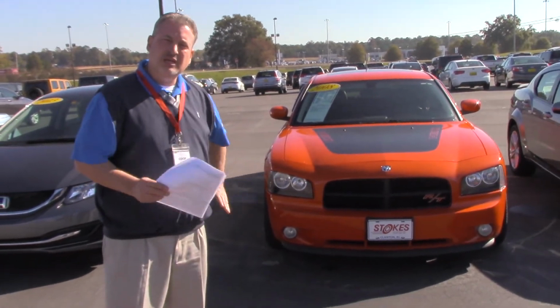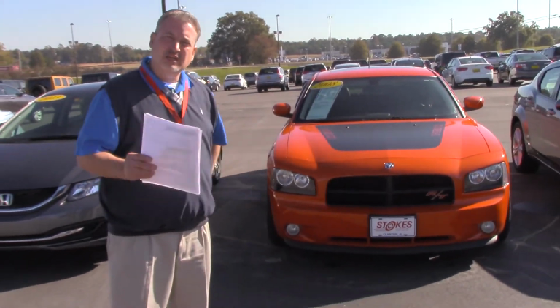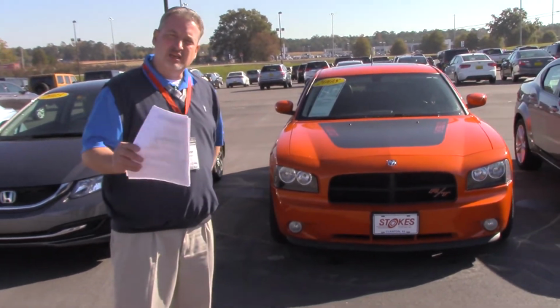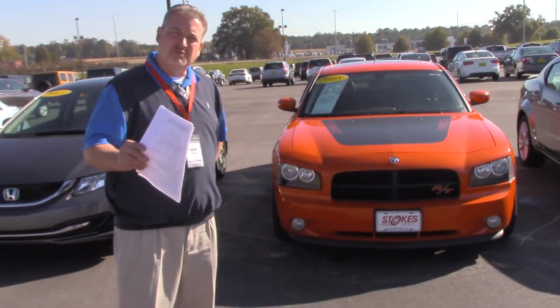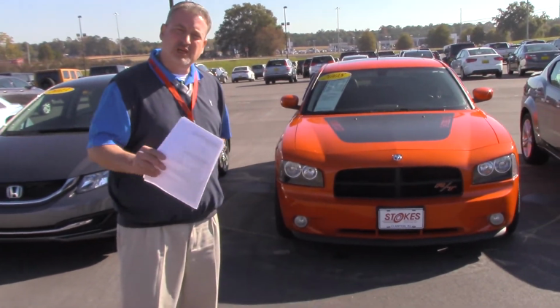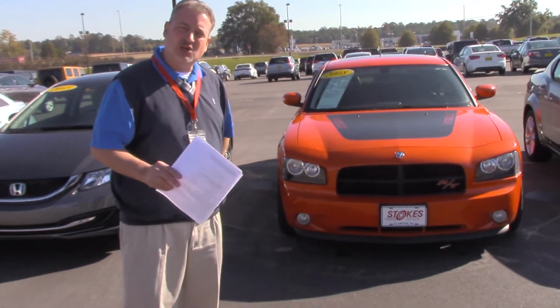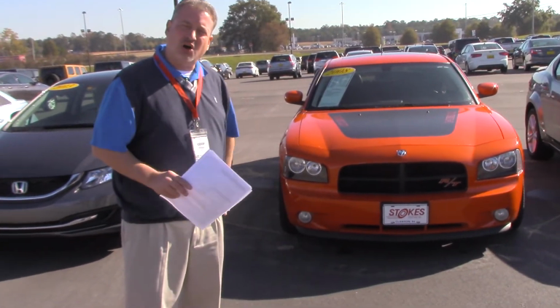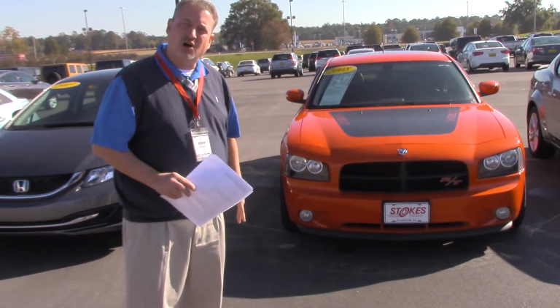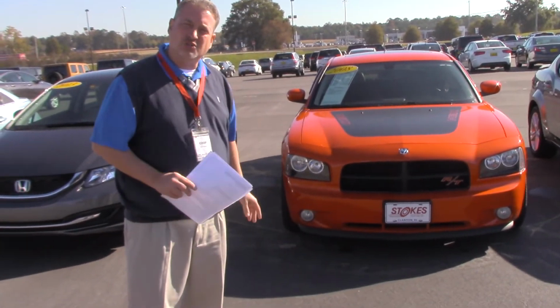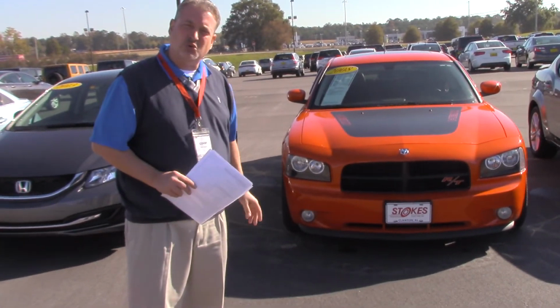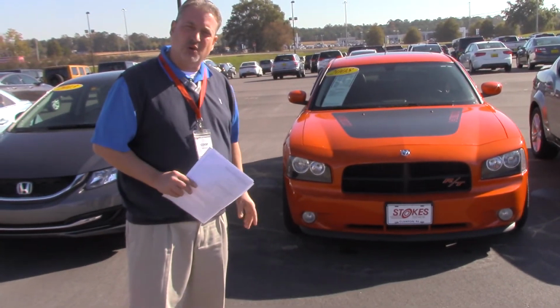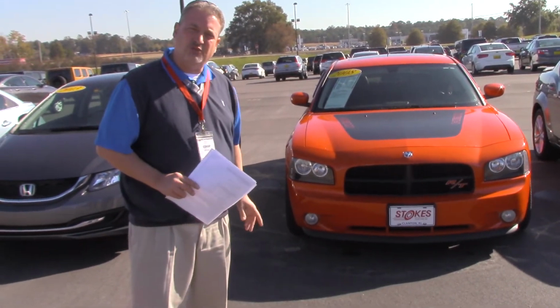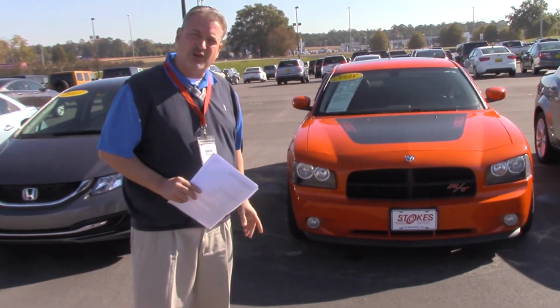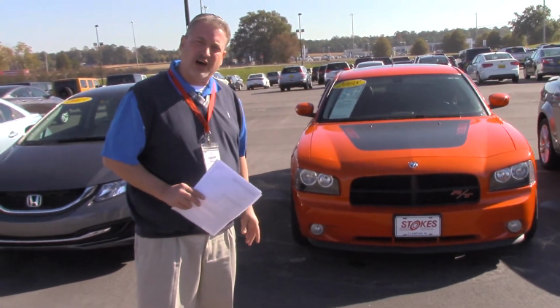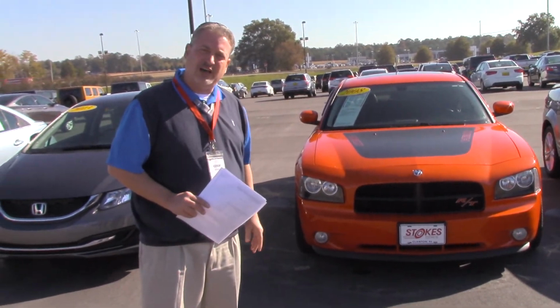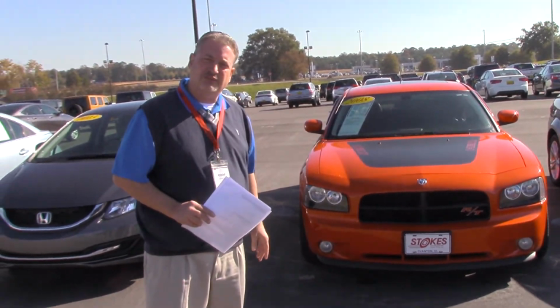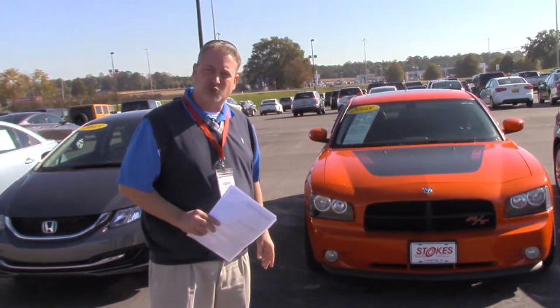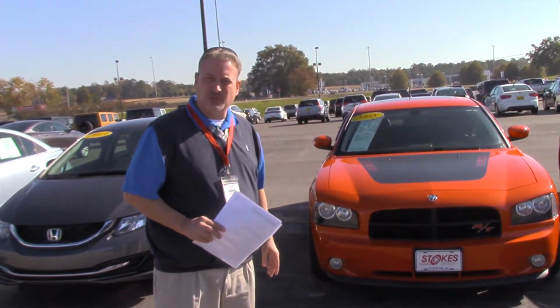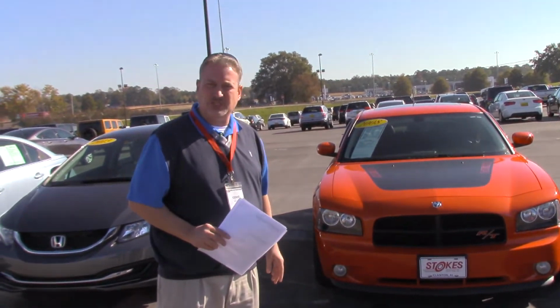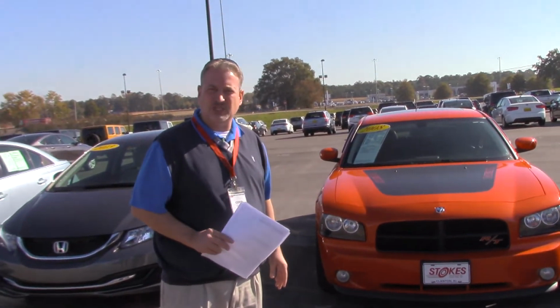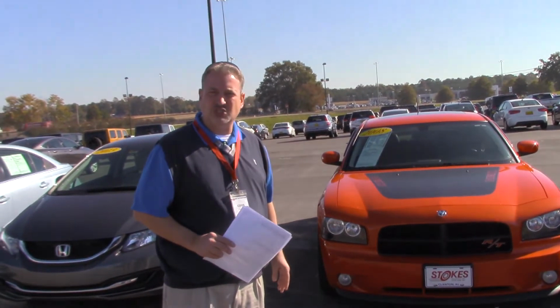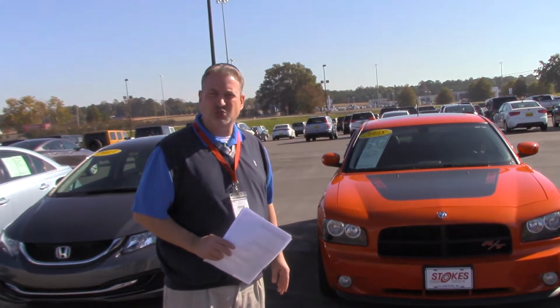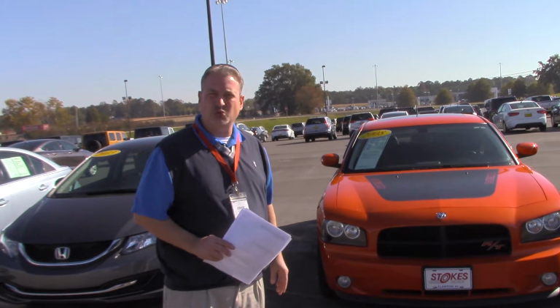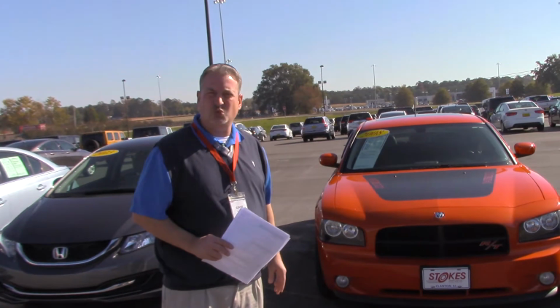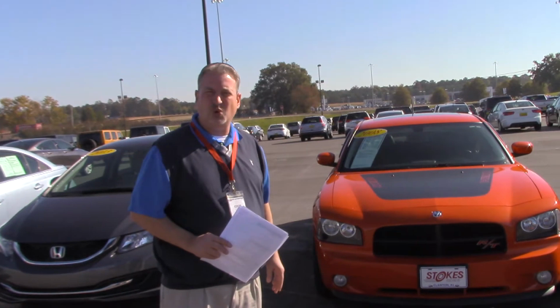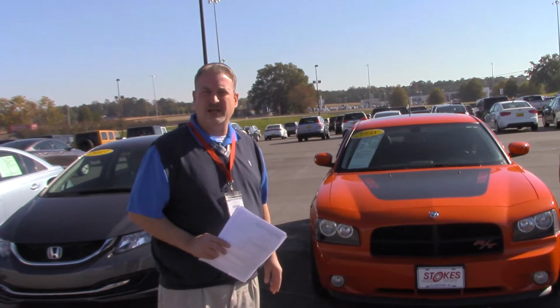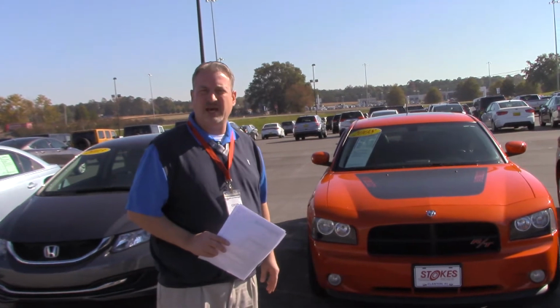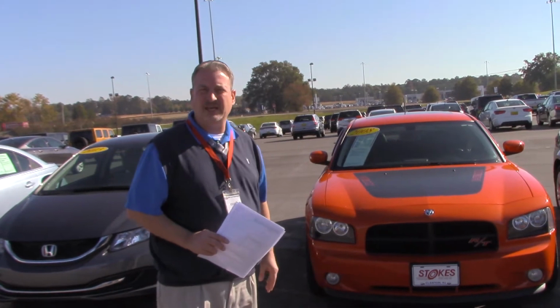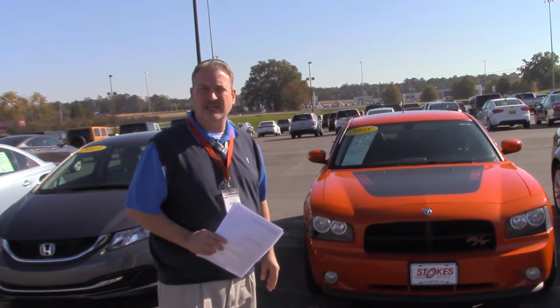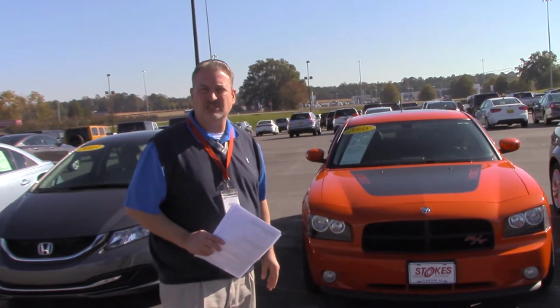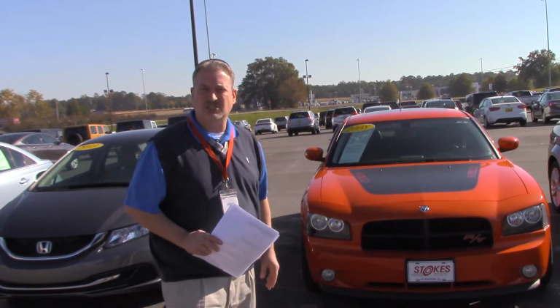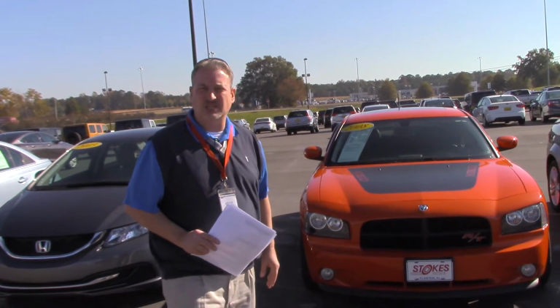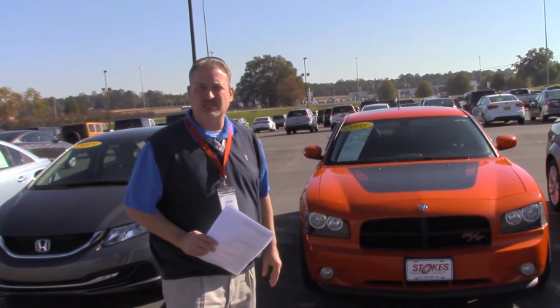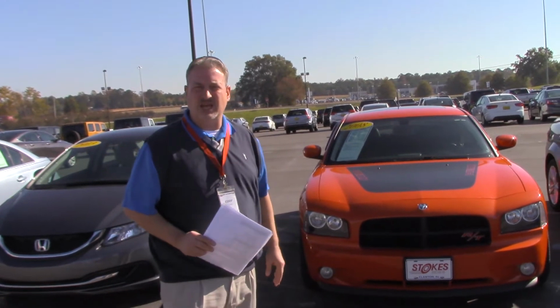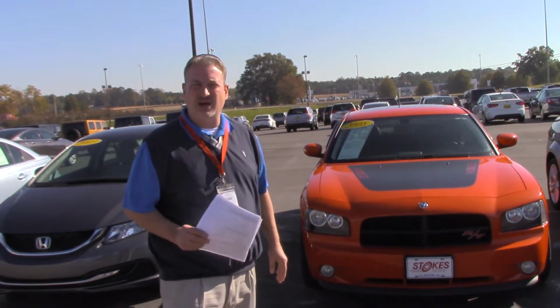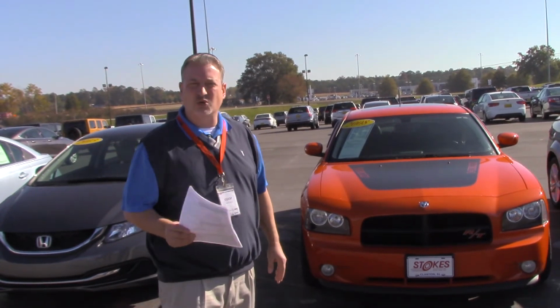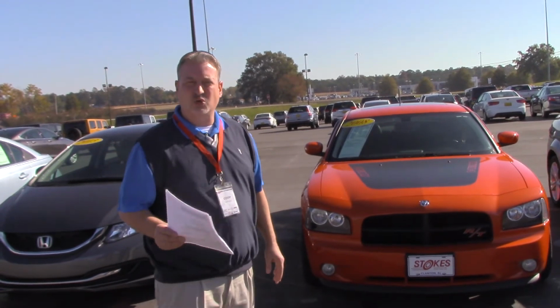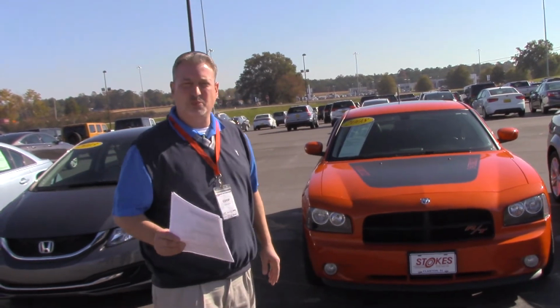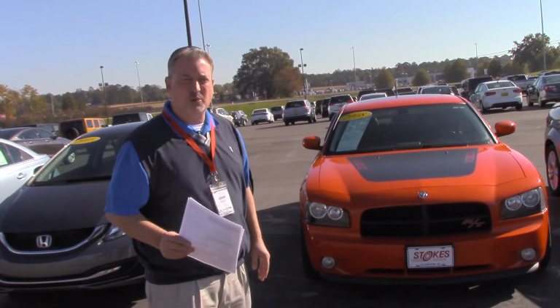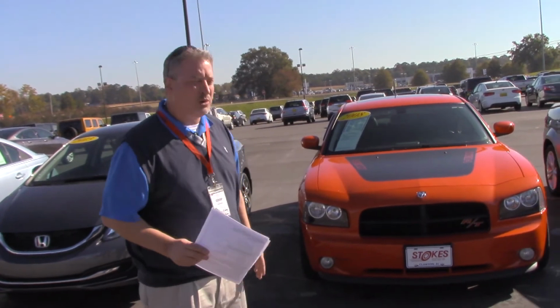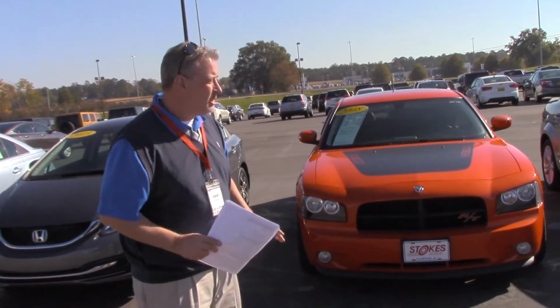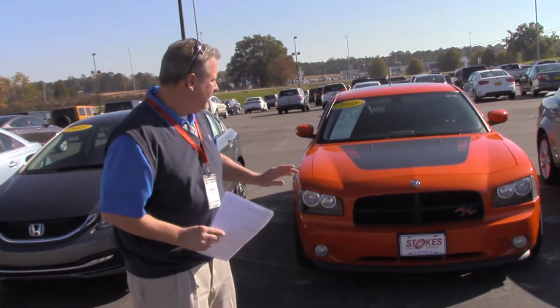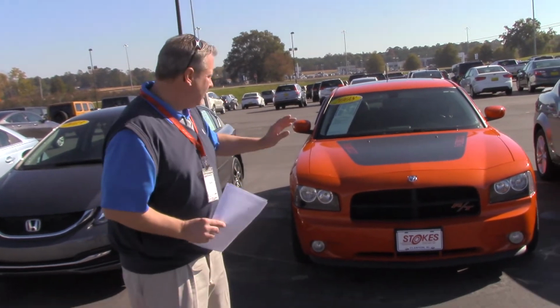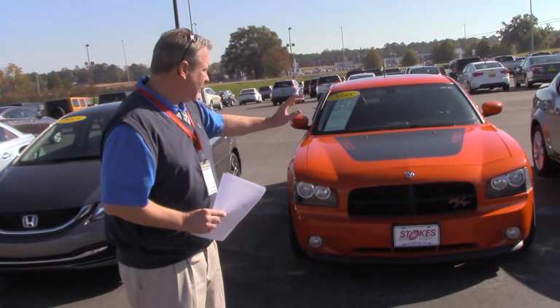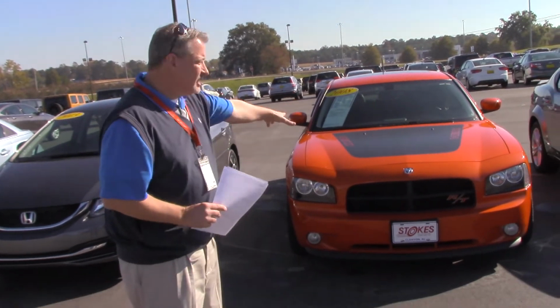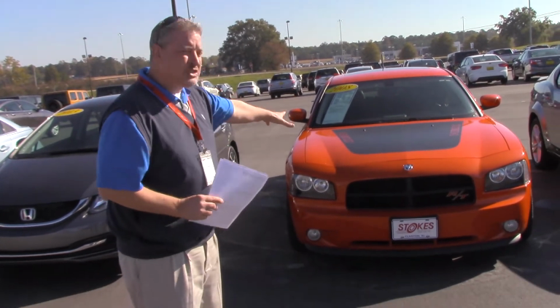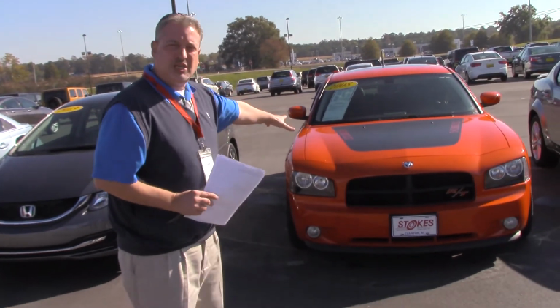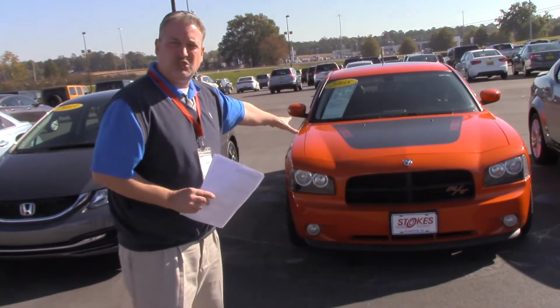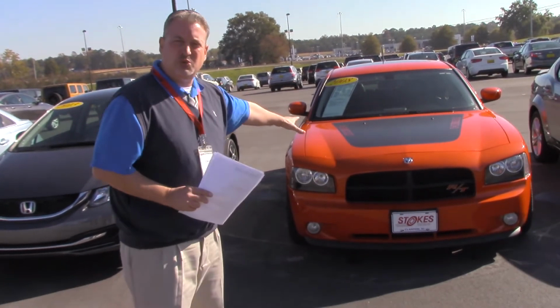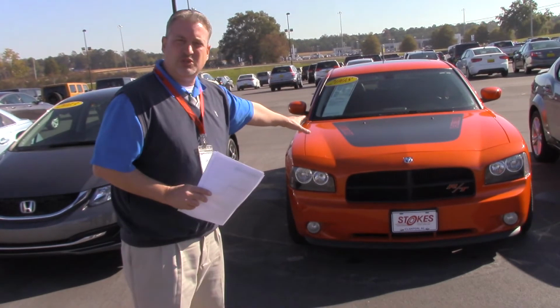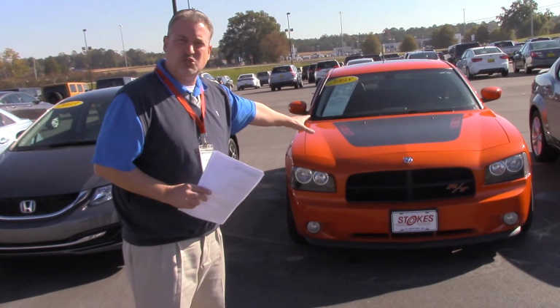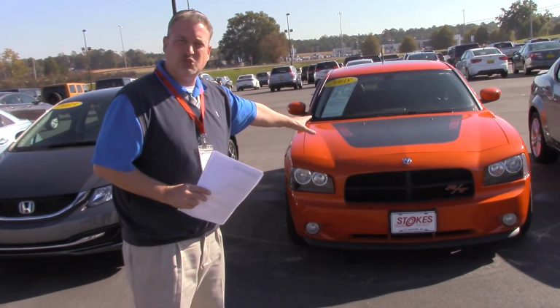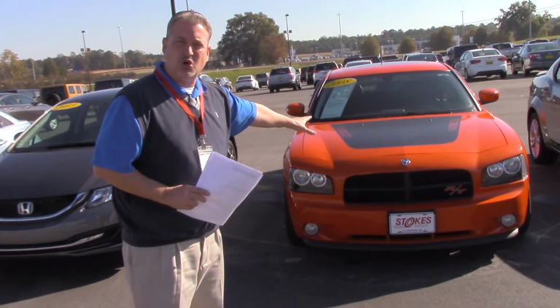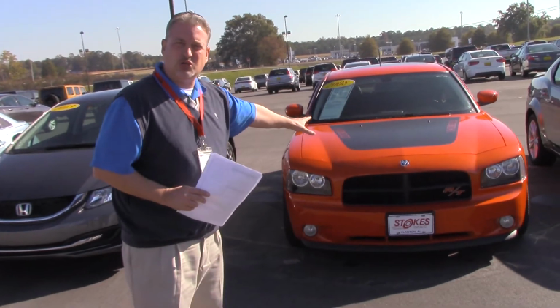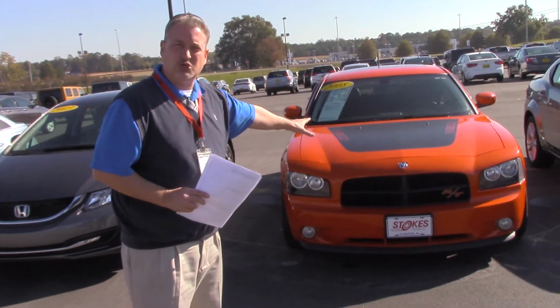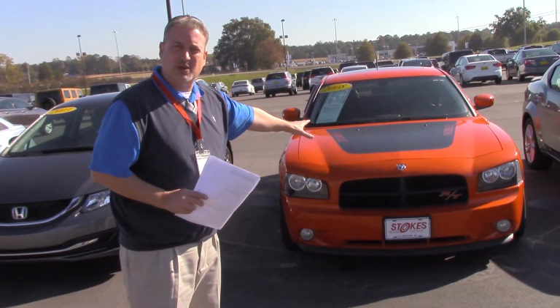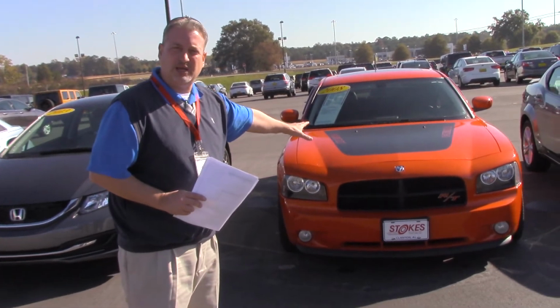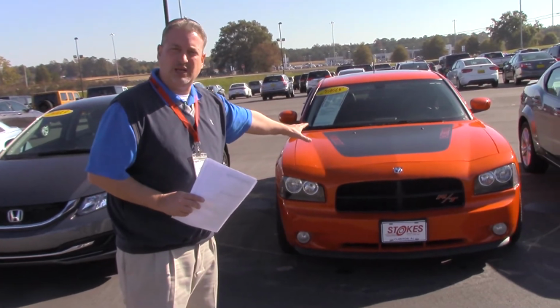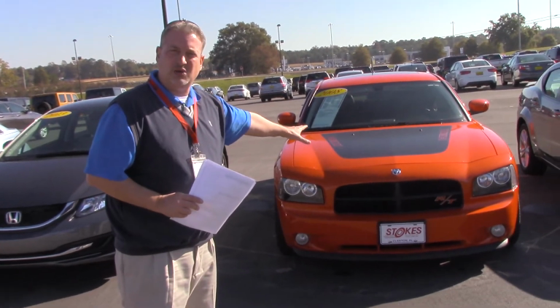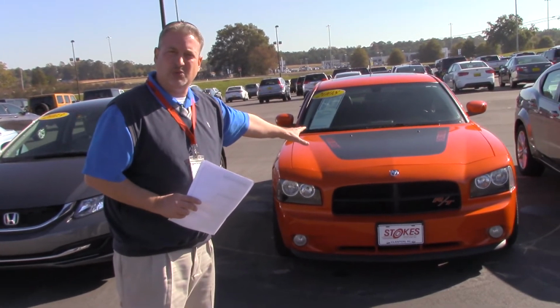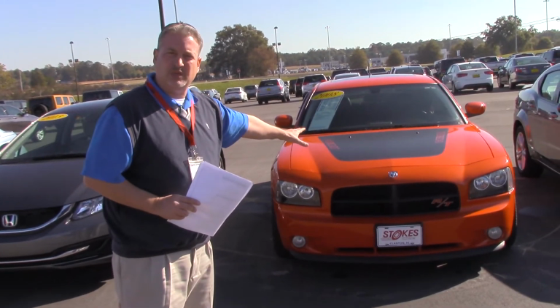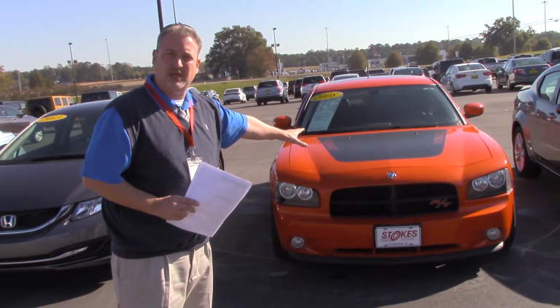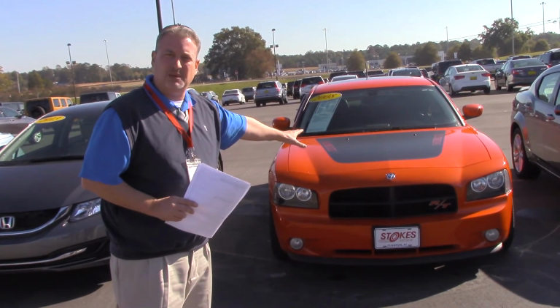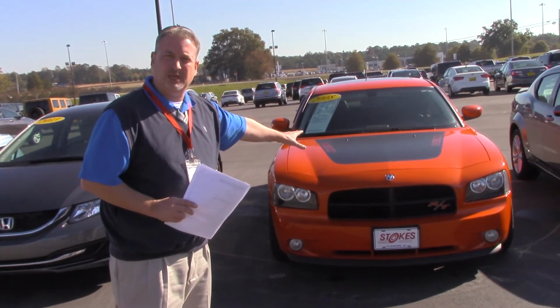Give me a call, 205-362-1986, Al Cooper. Let's get you in this Charger right here with the Hemi.